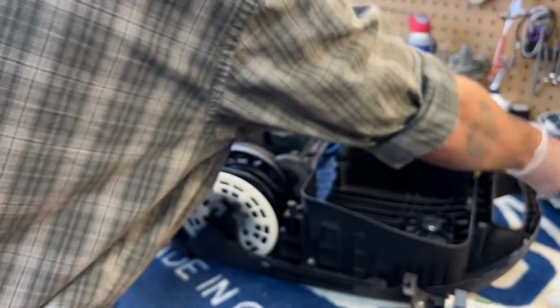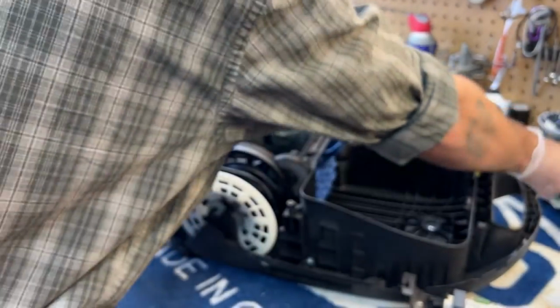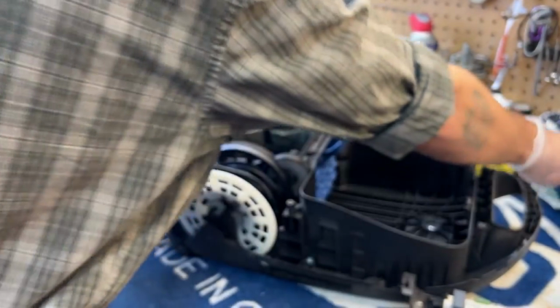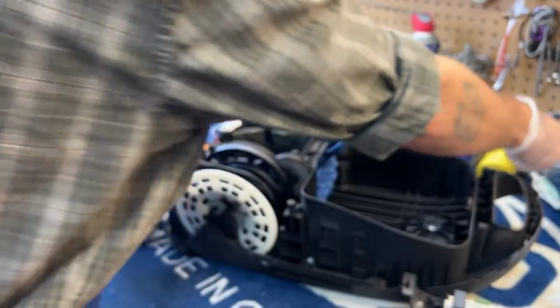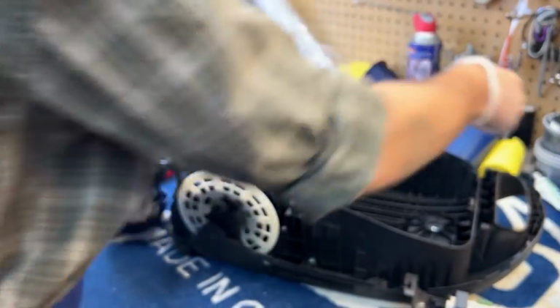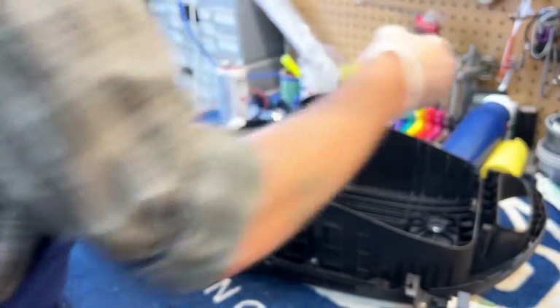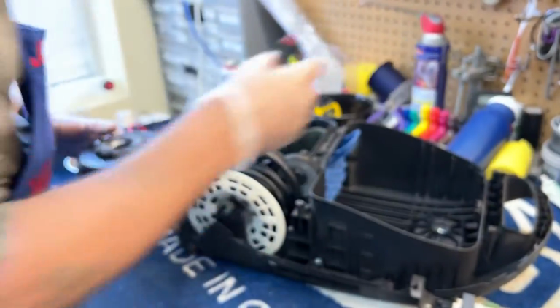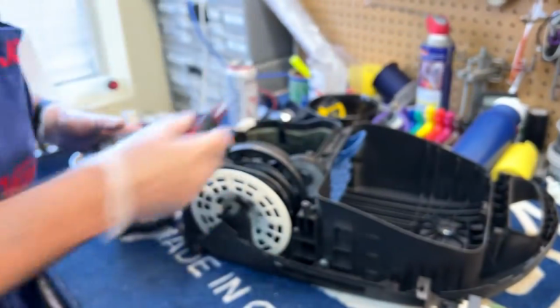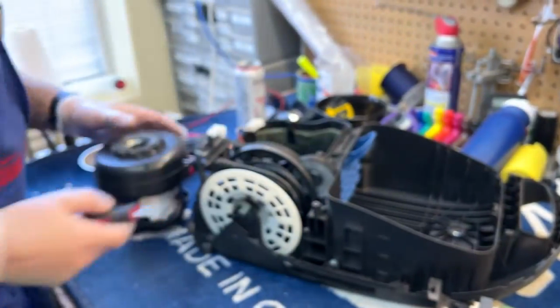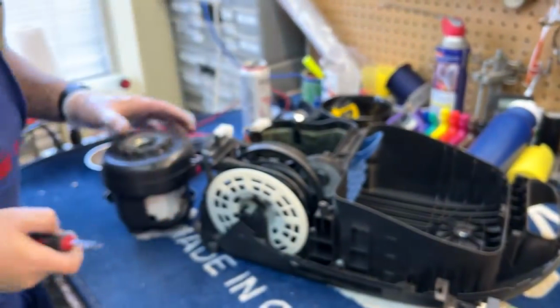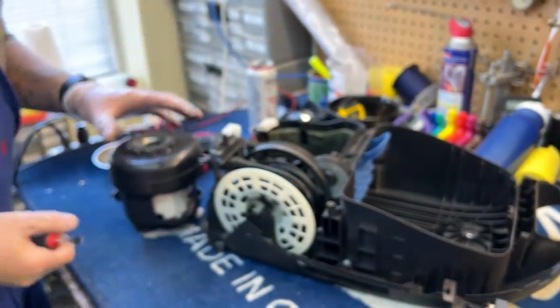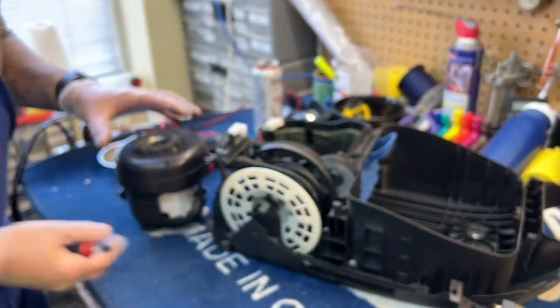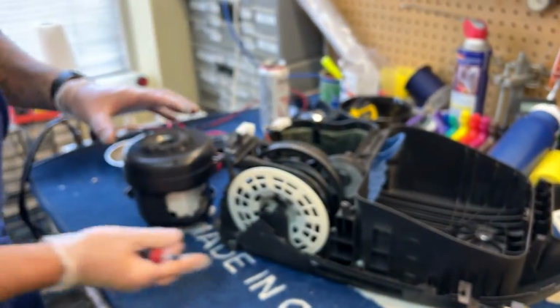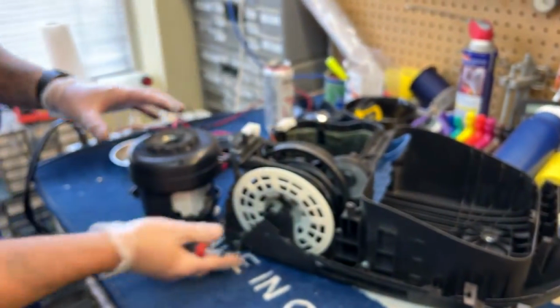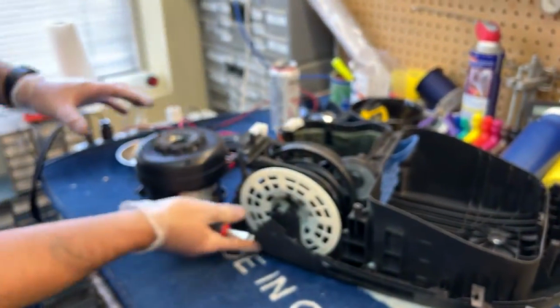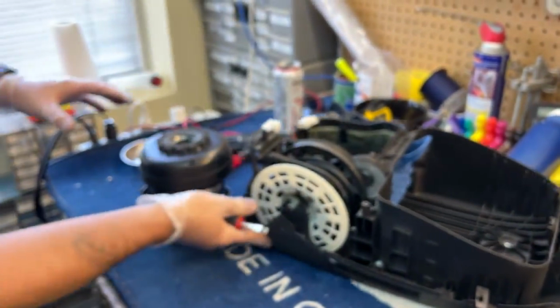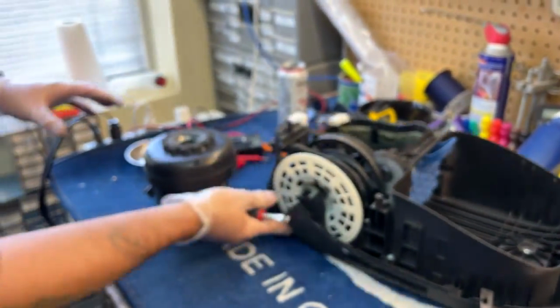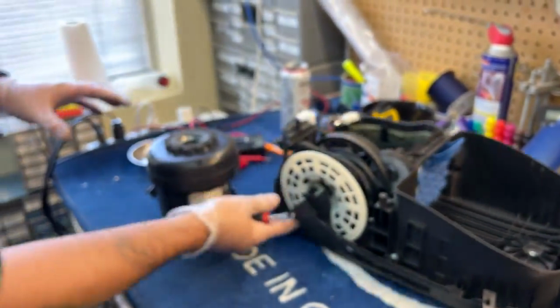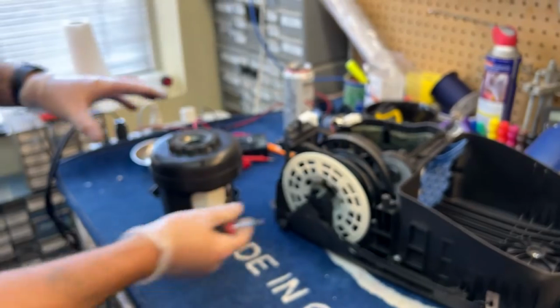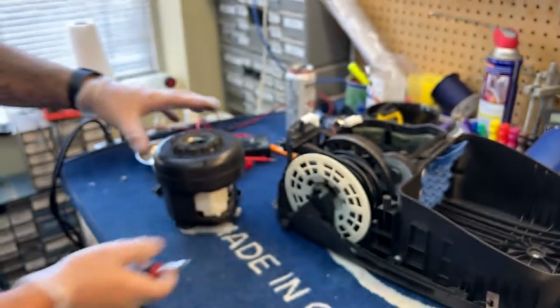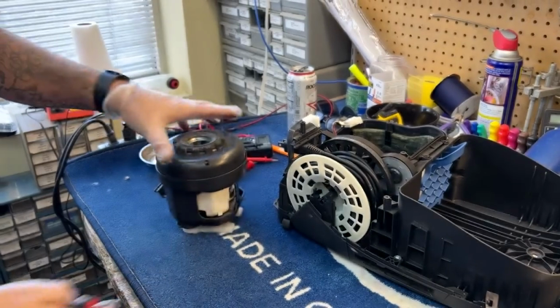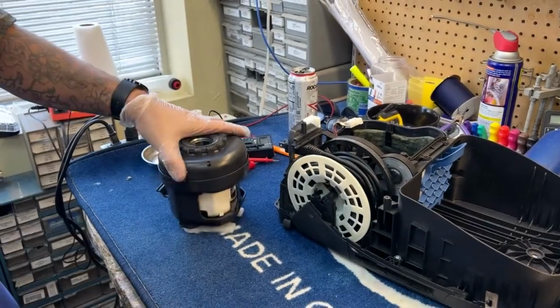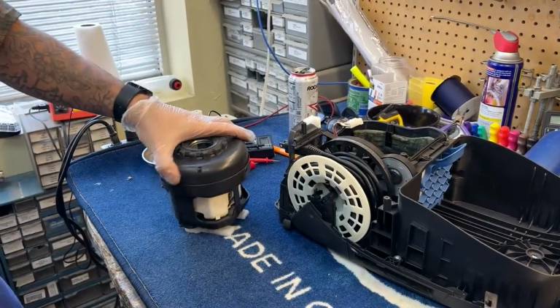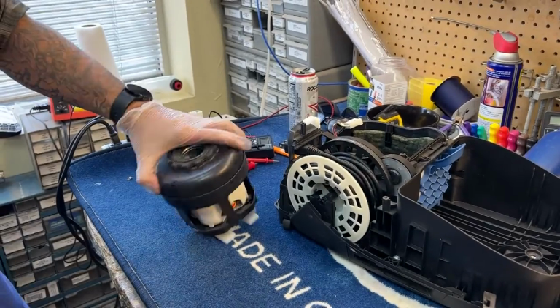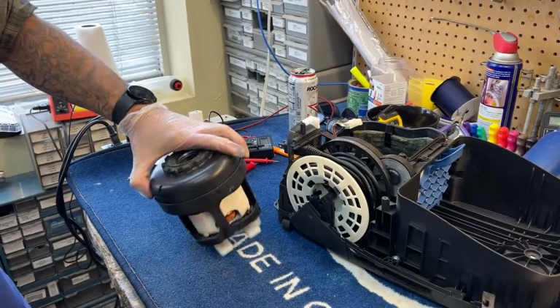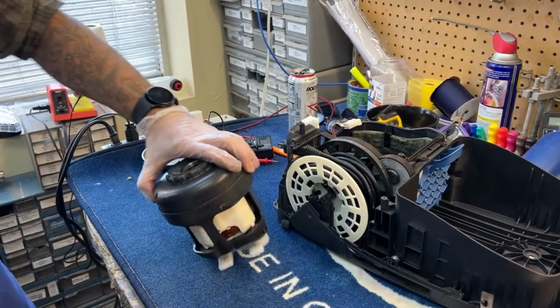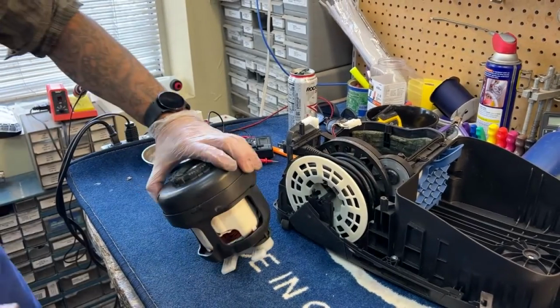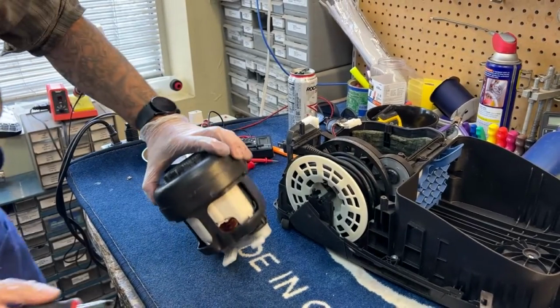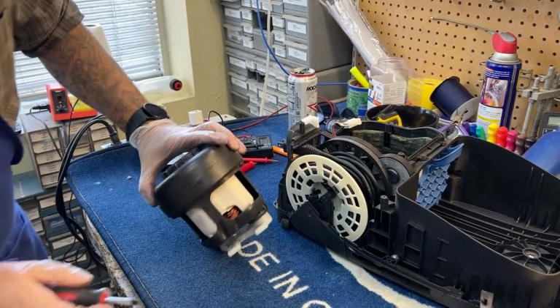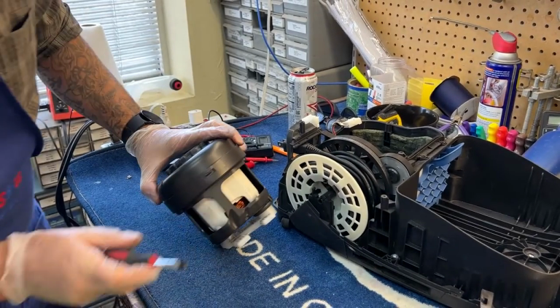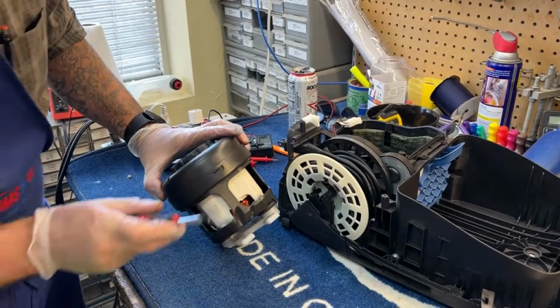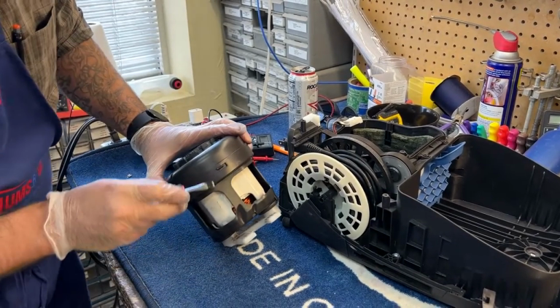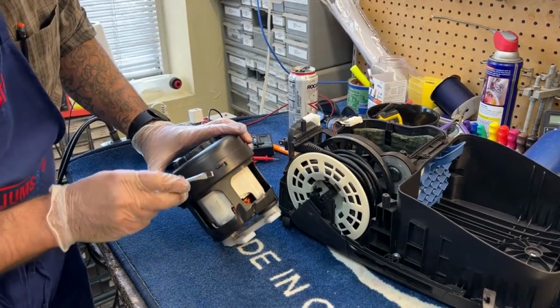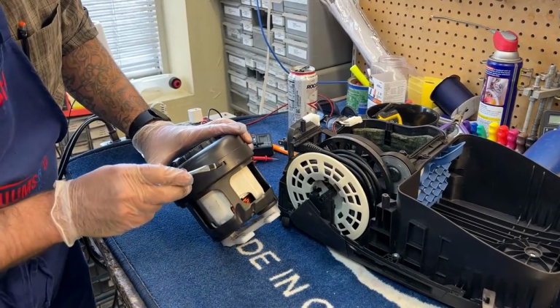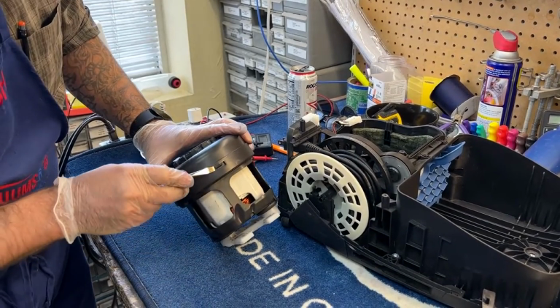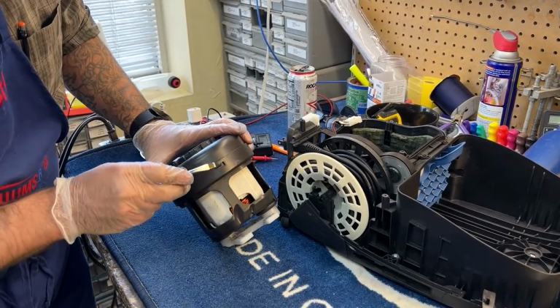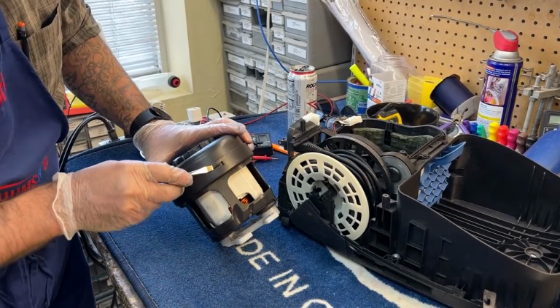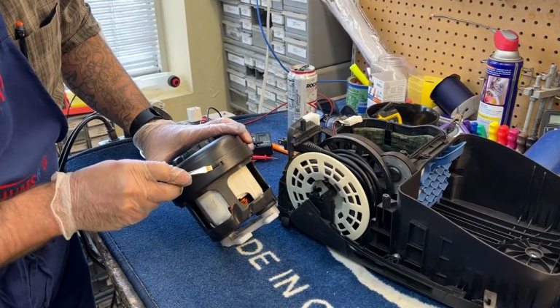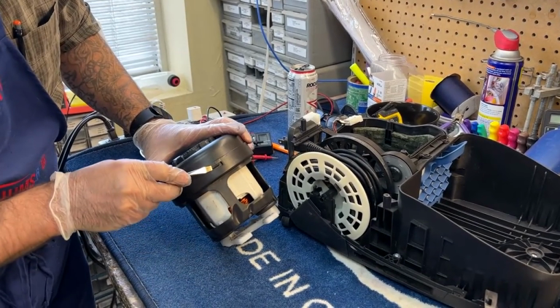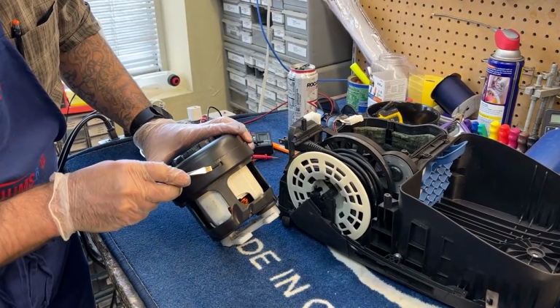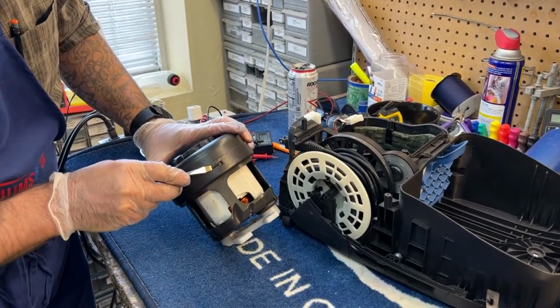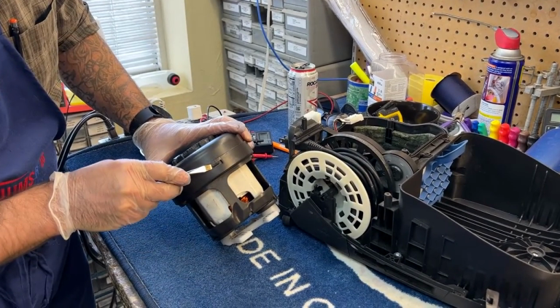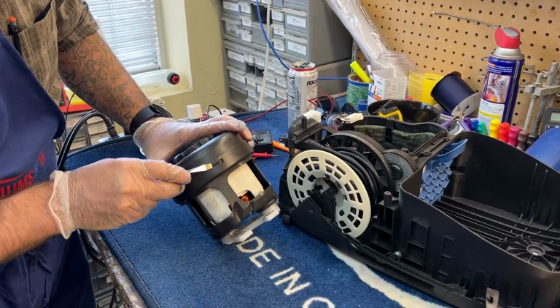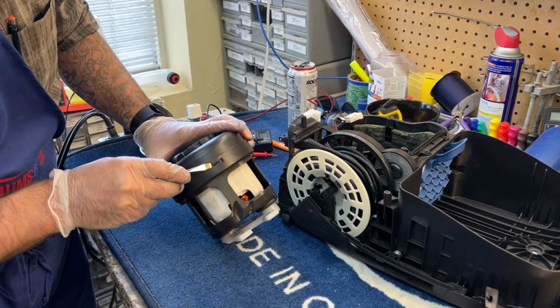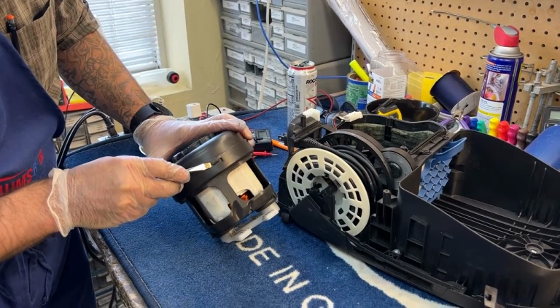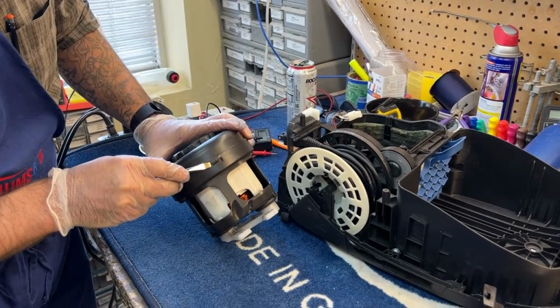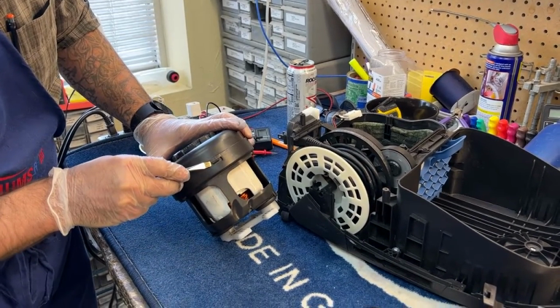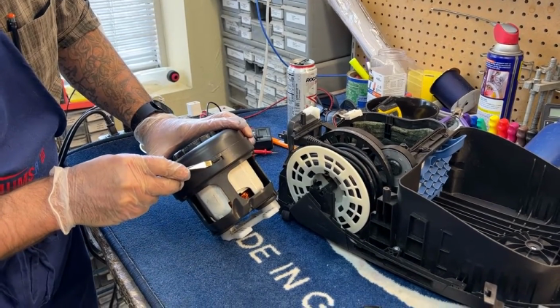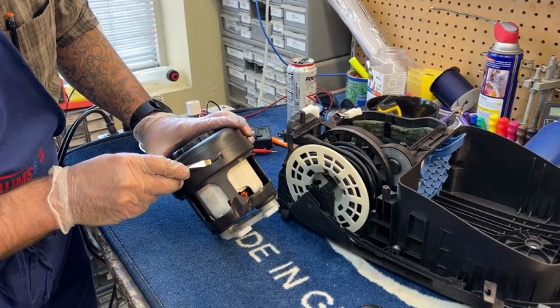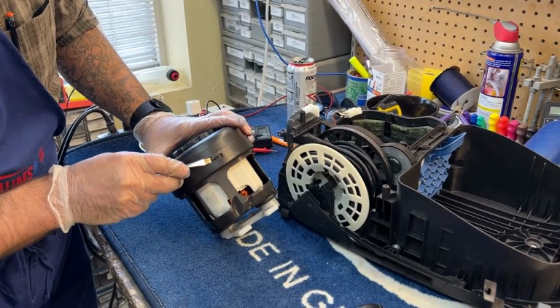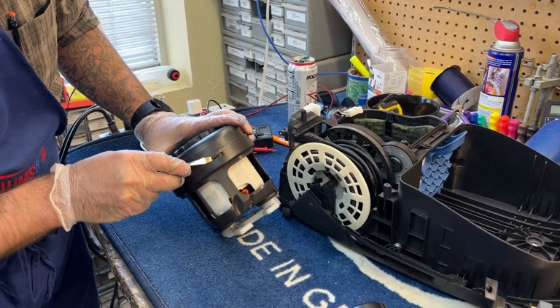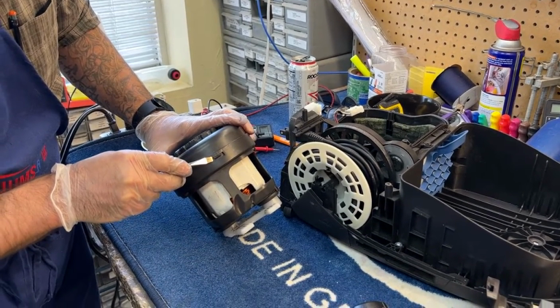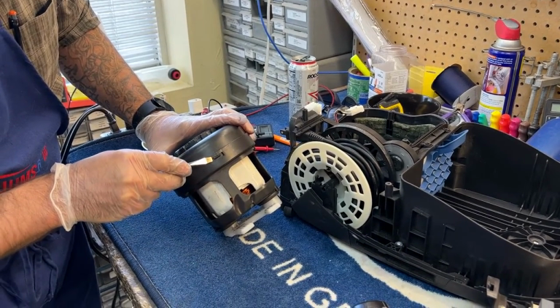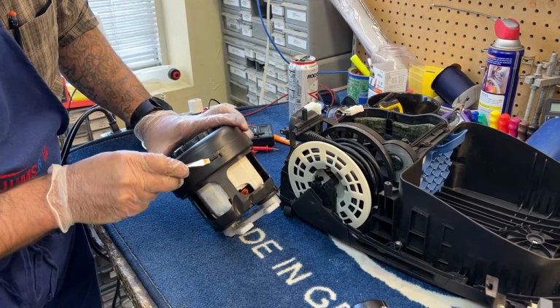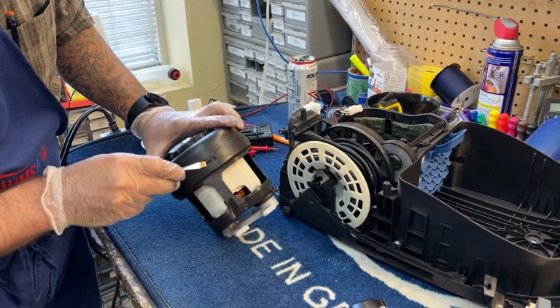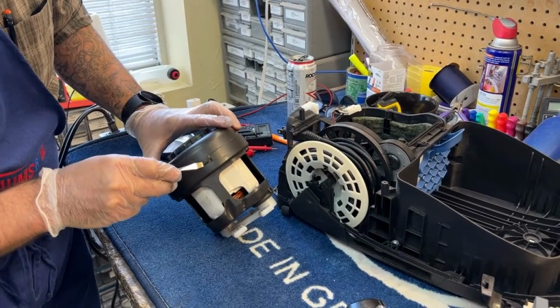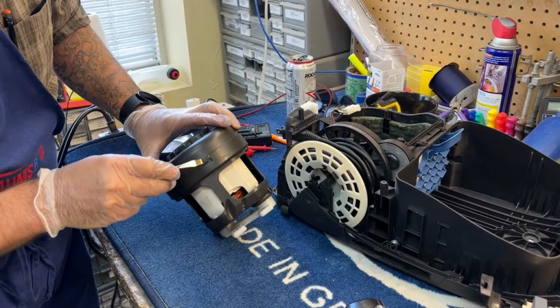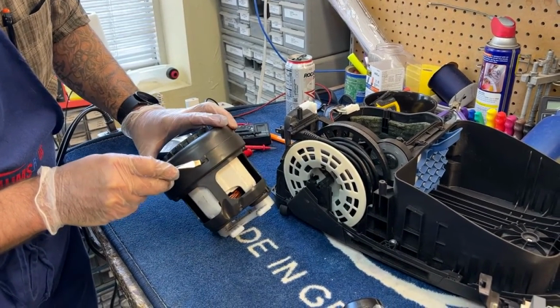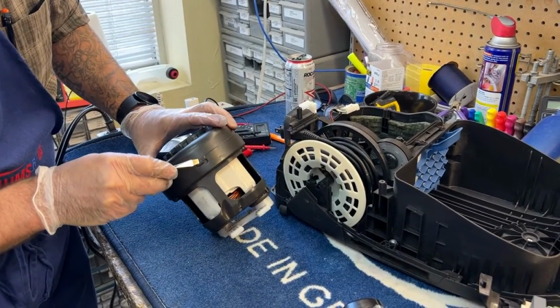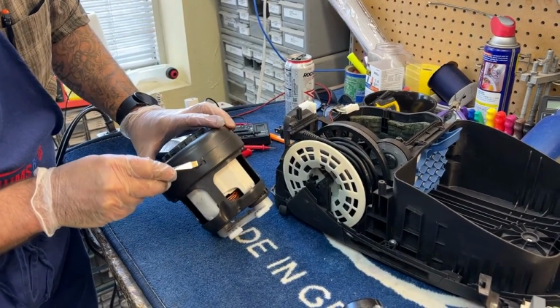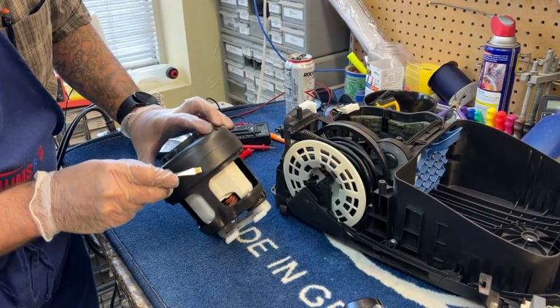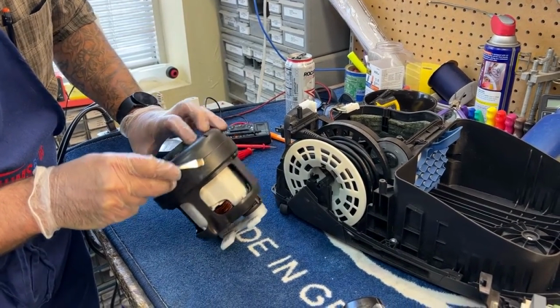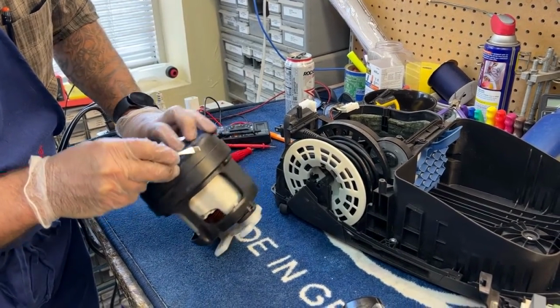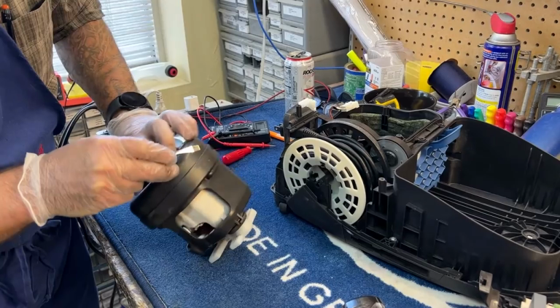Frequently, animal urine and stuff like that — it's super common that people use their fifteen-hundred-dollar vacuum cleaners to vacuum up pet waste. So the motor housing on this has these little clips that hold it in, and I'm going to pop these out.